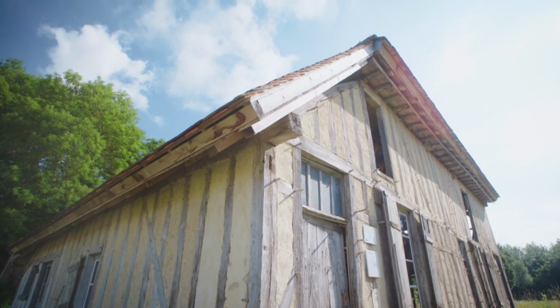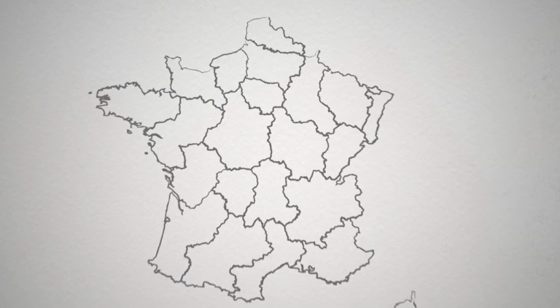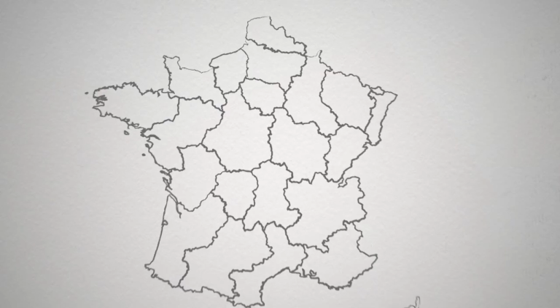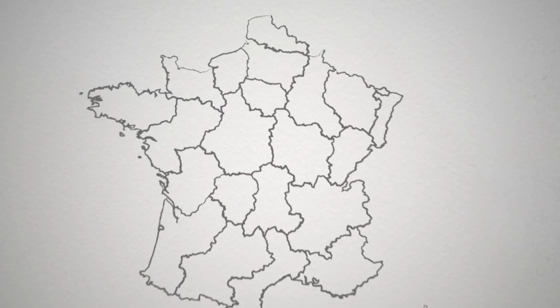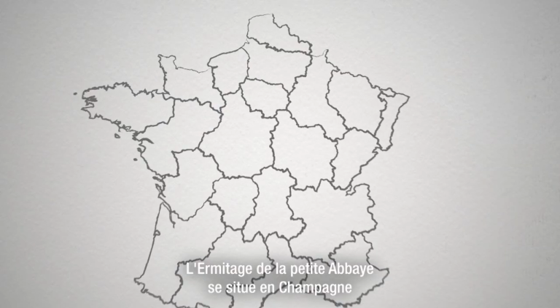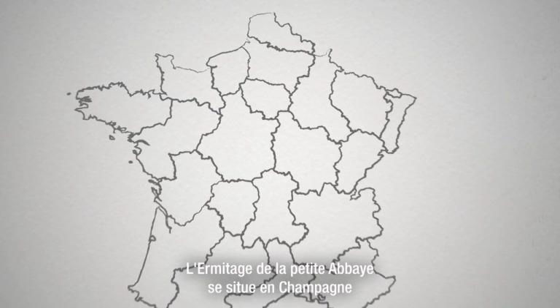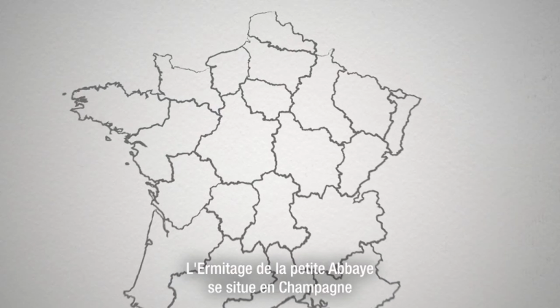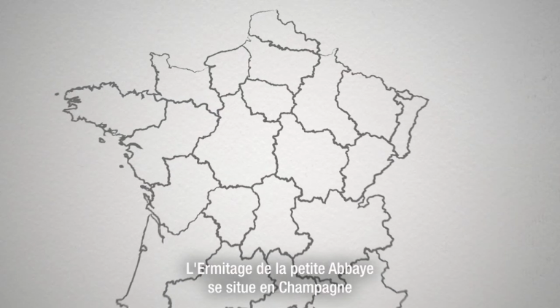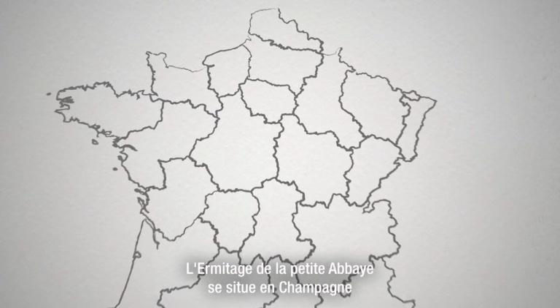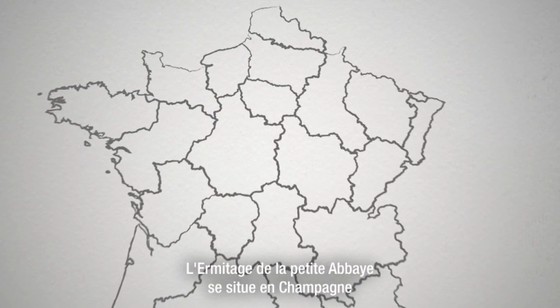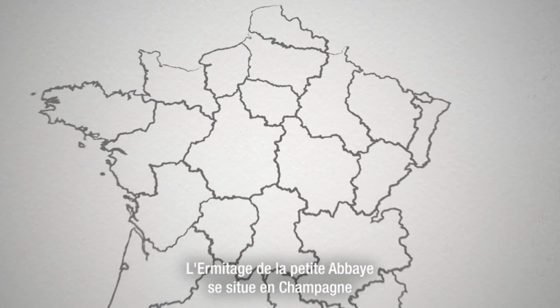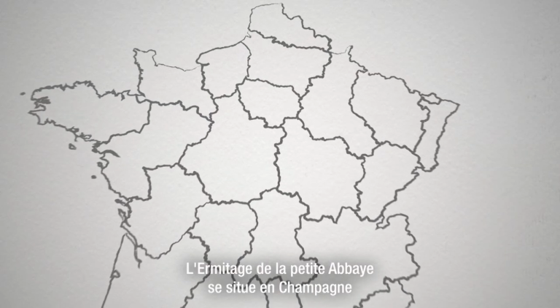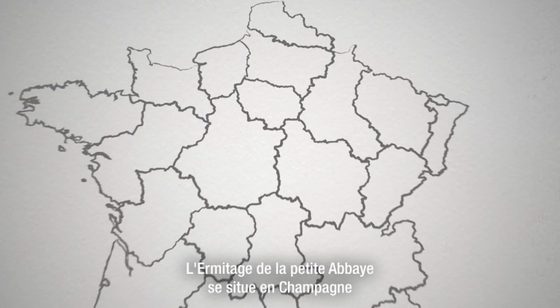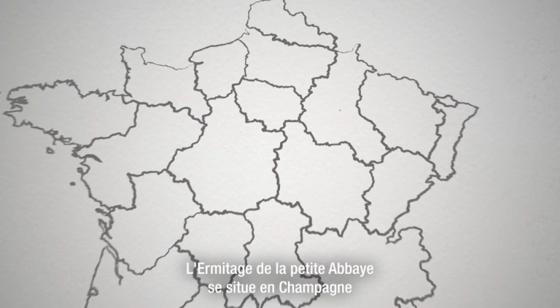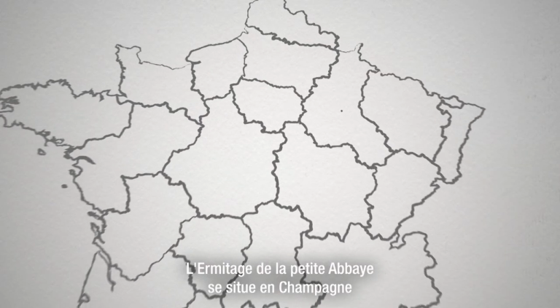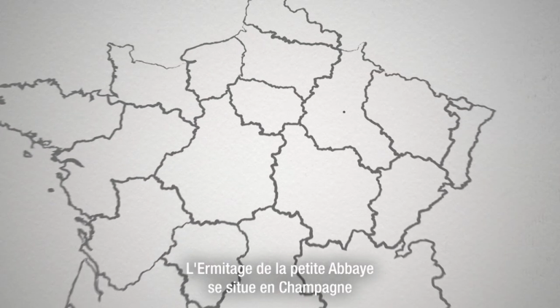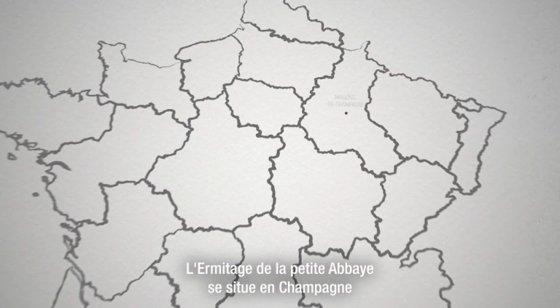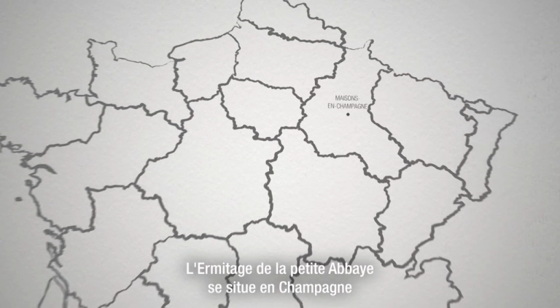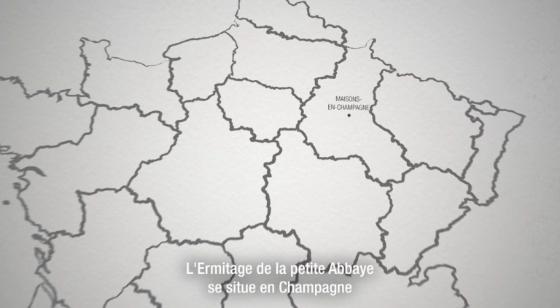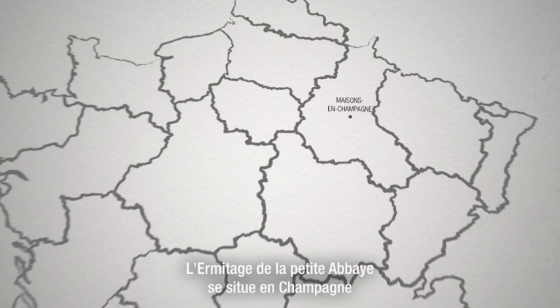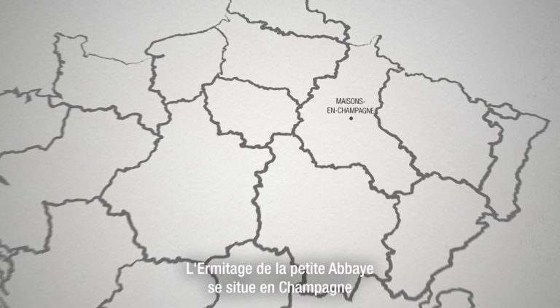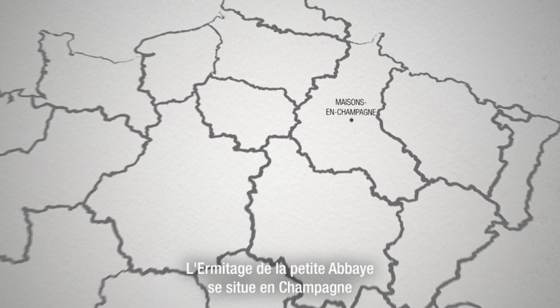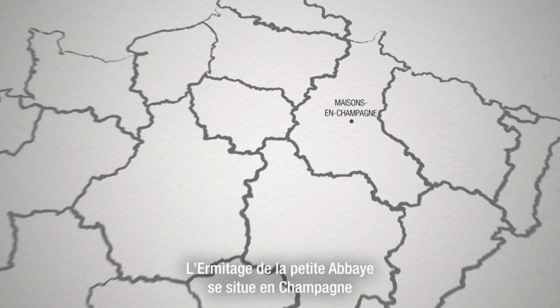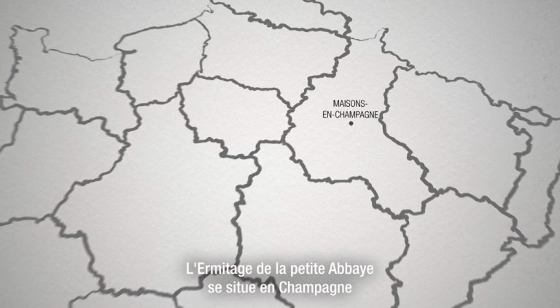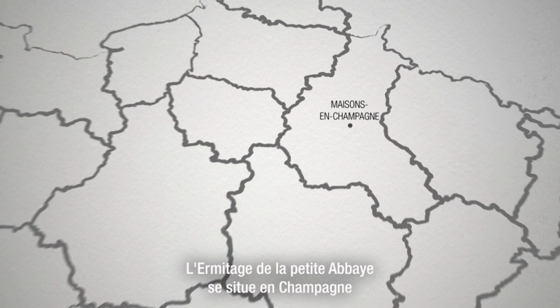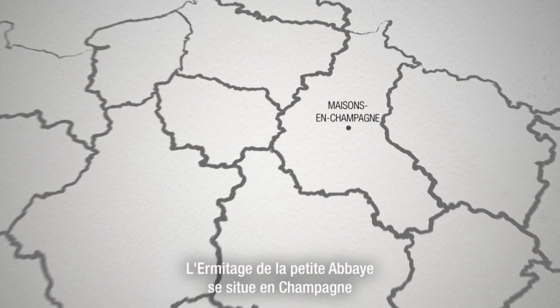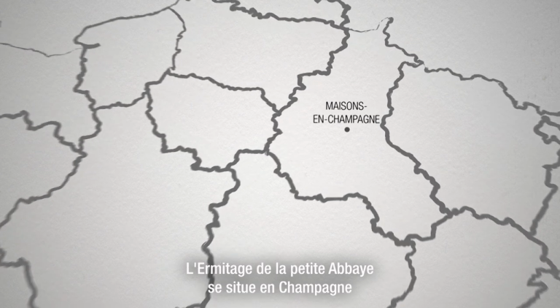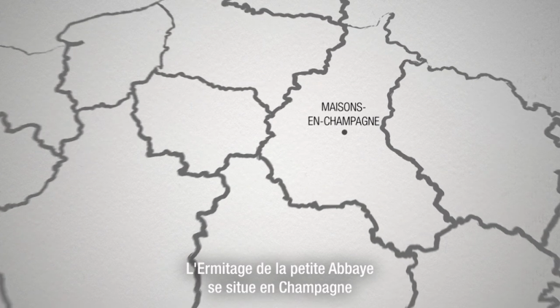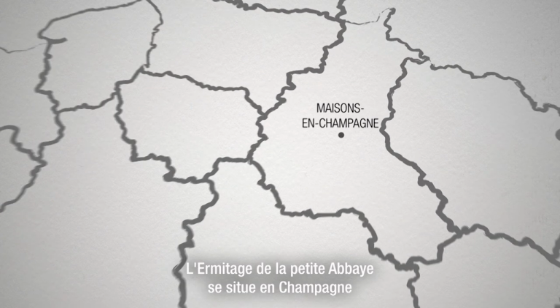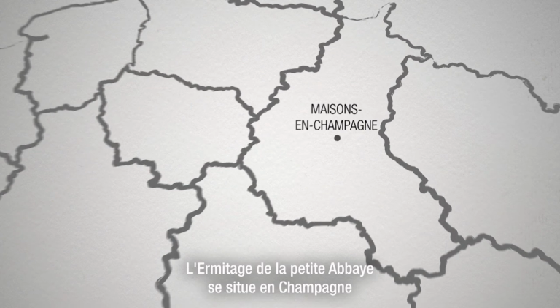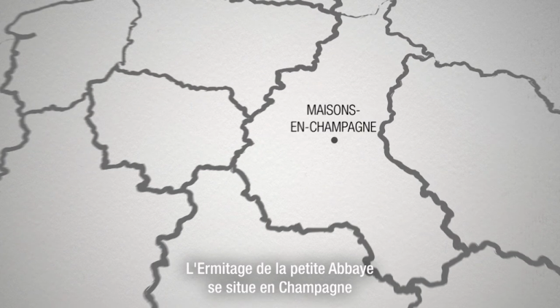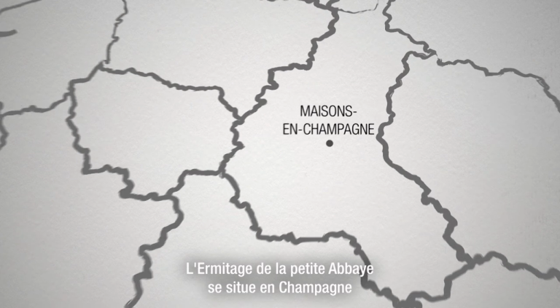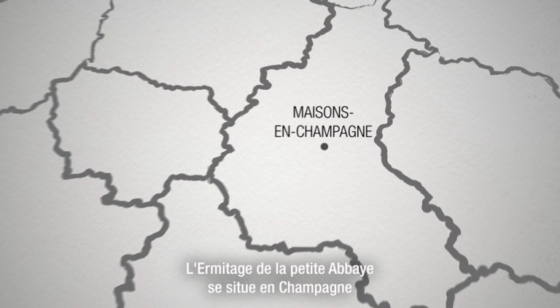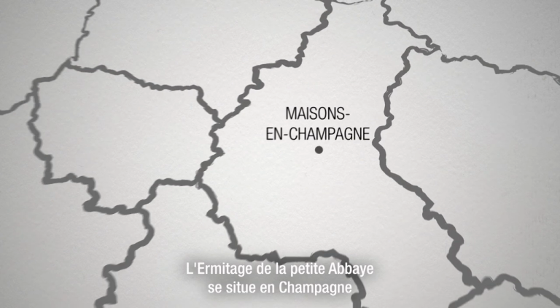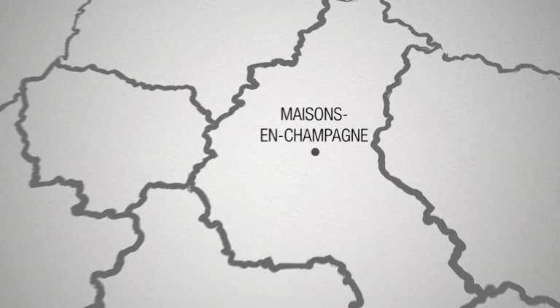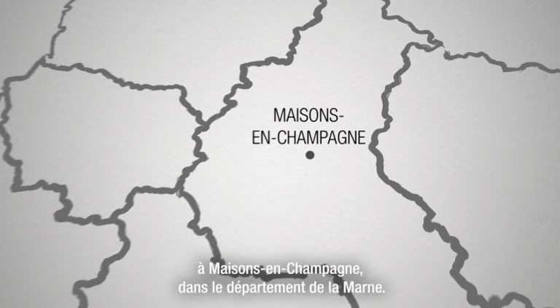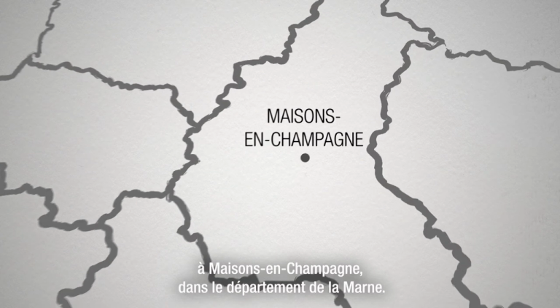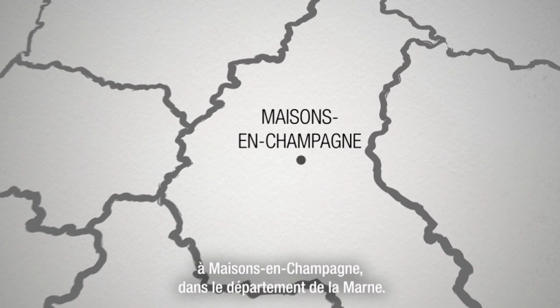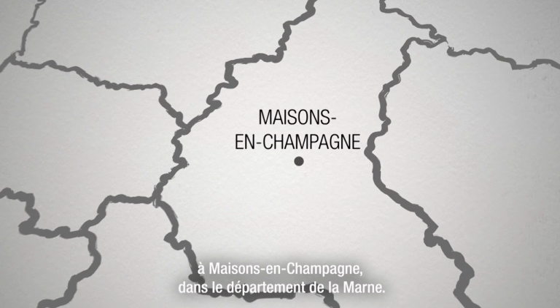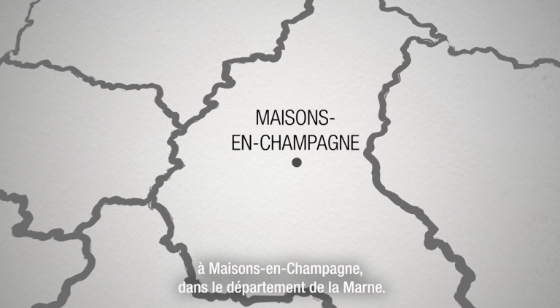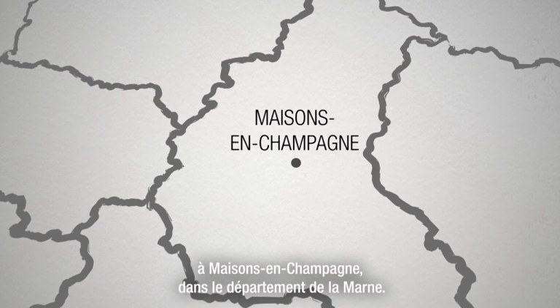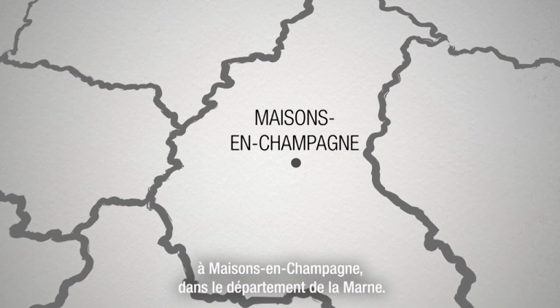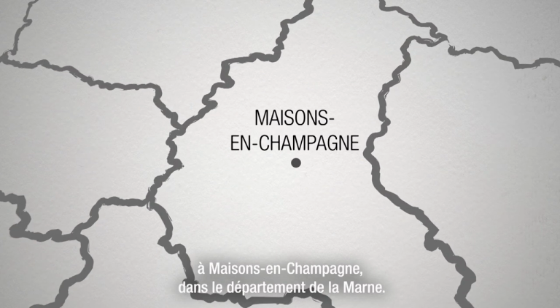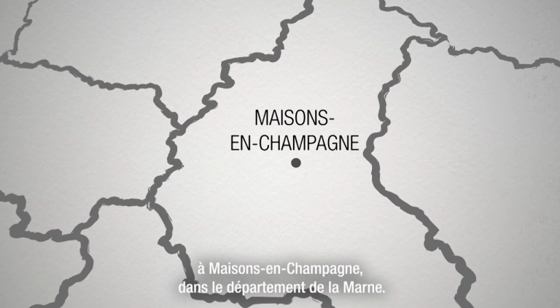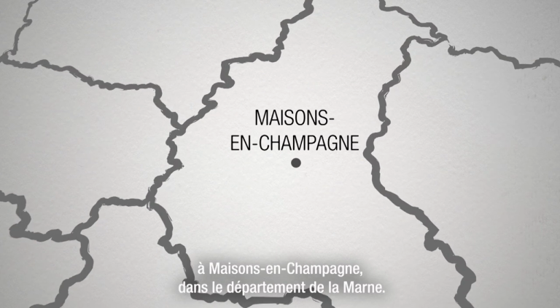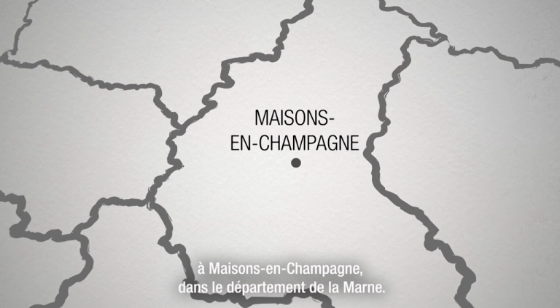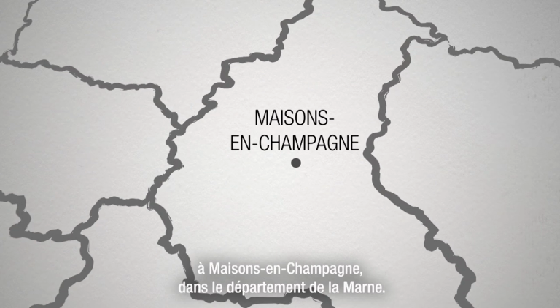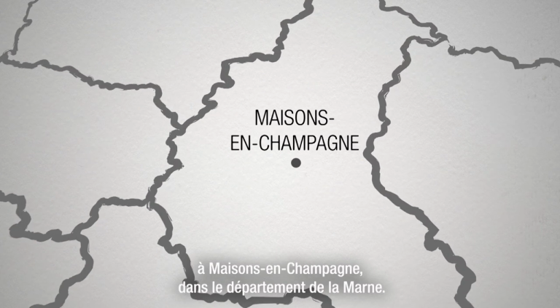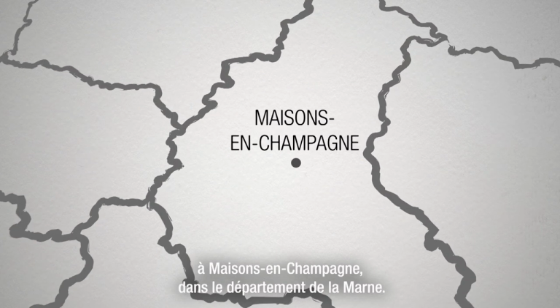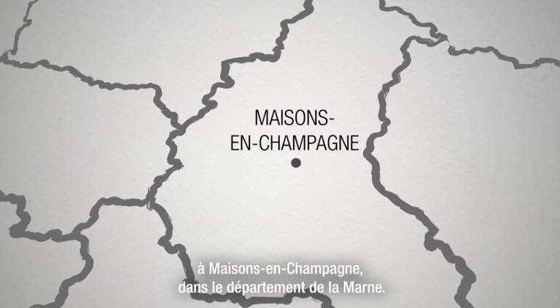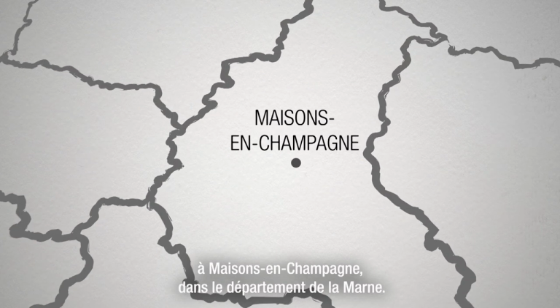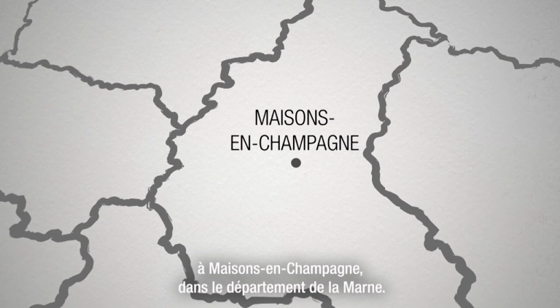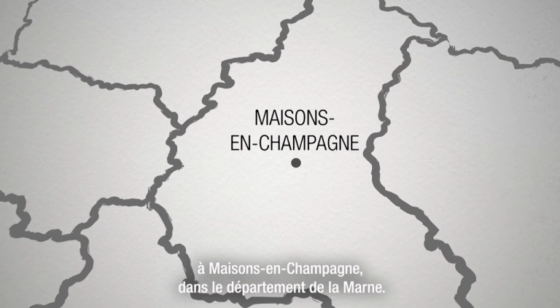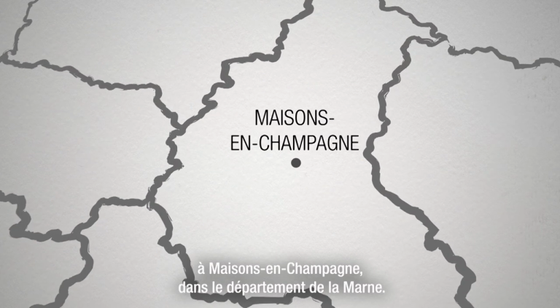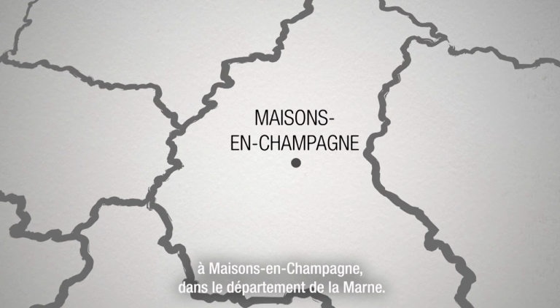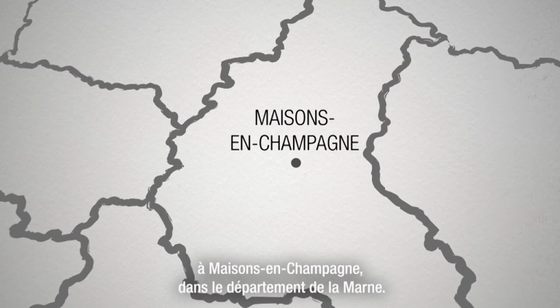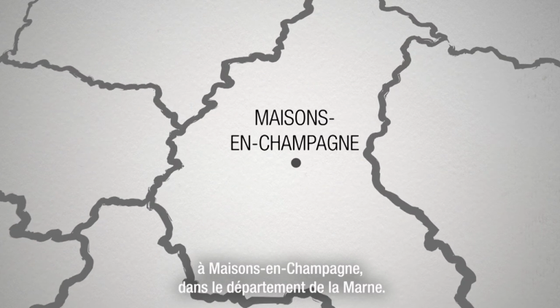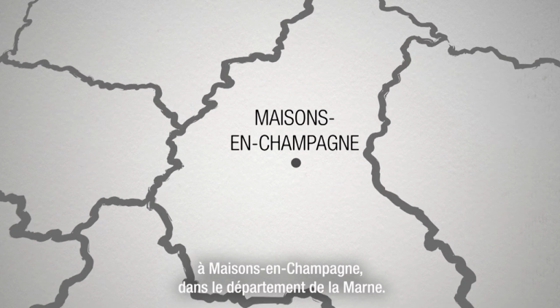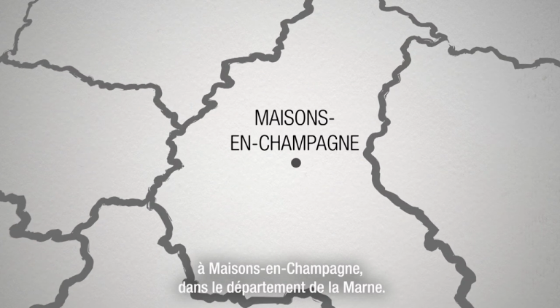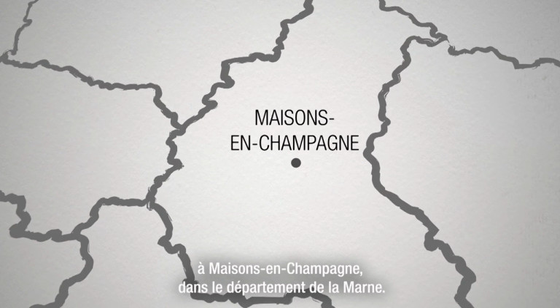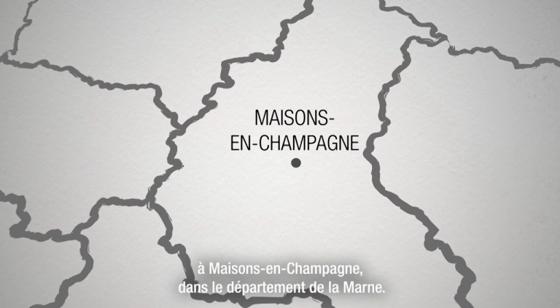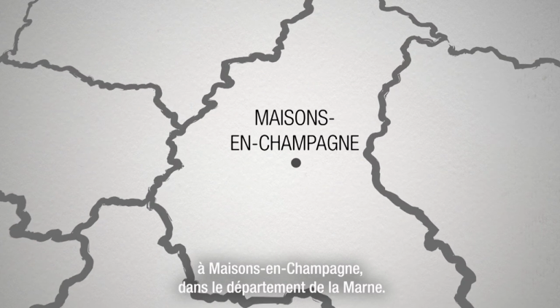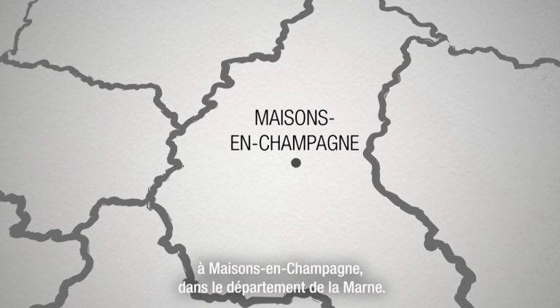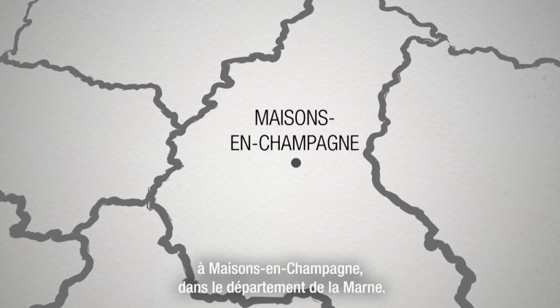L'Hermitage de la Petite-Abbaye se situe en Champagne, à Maison en Champagne, dans le département de la Marne.